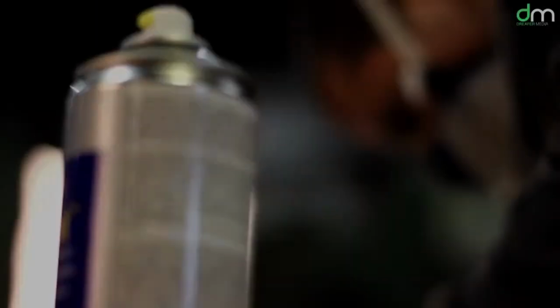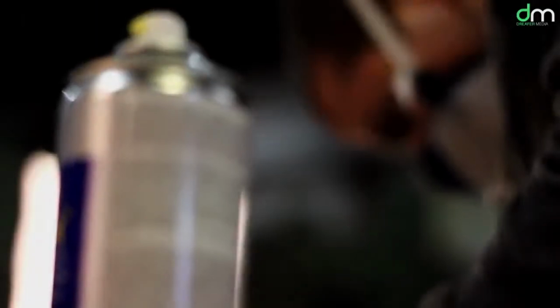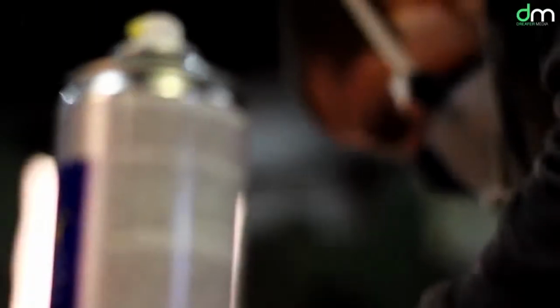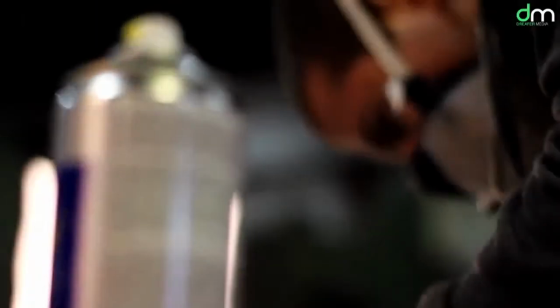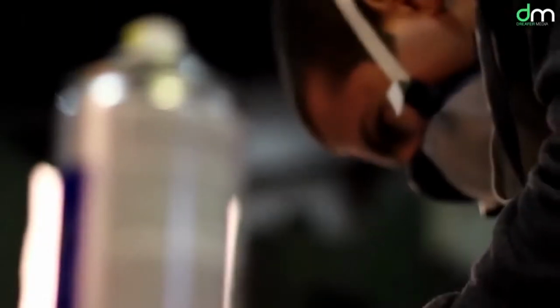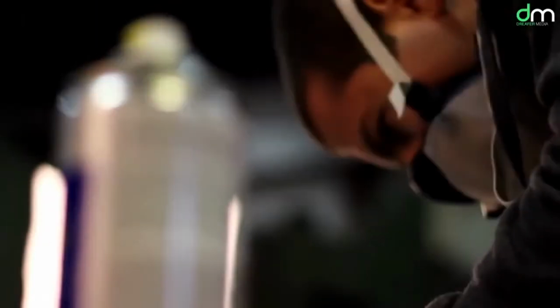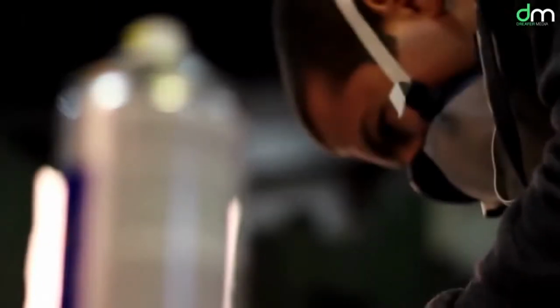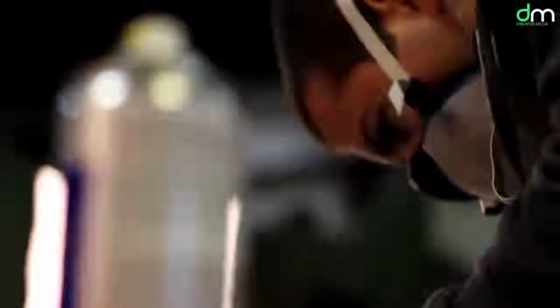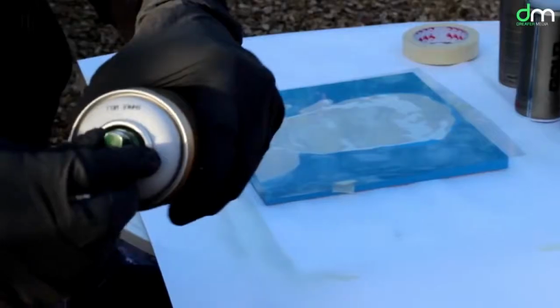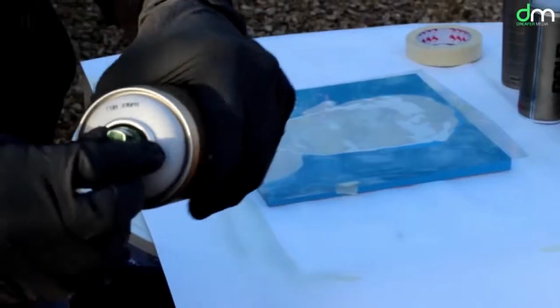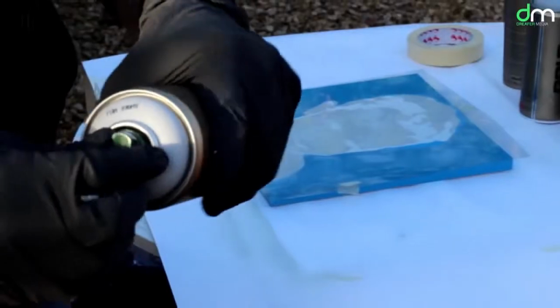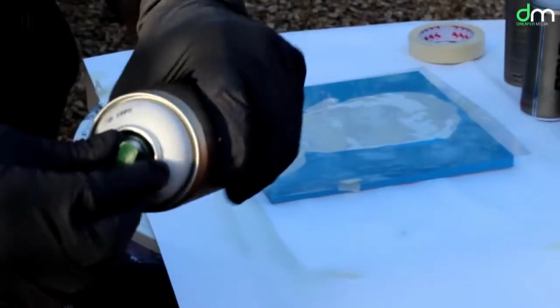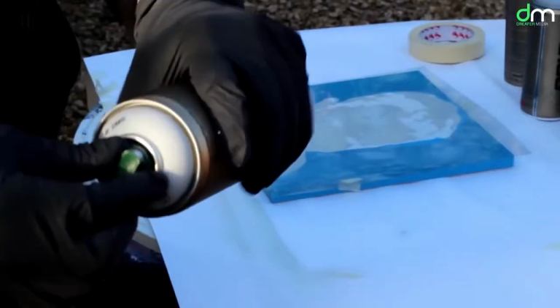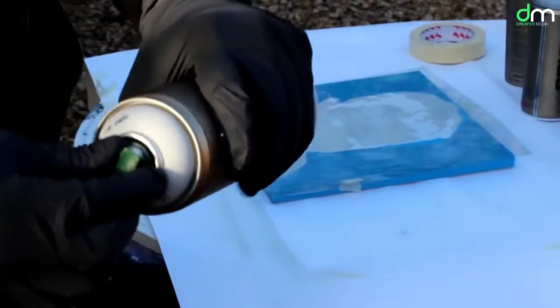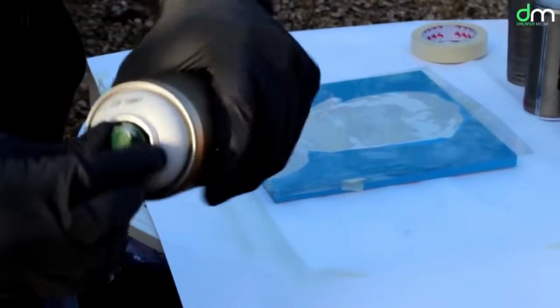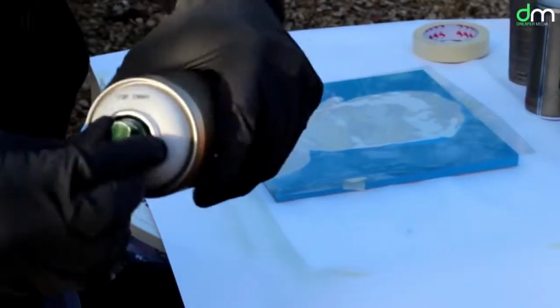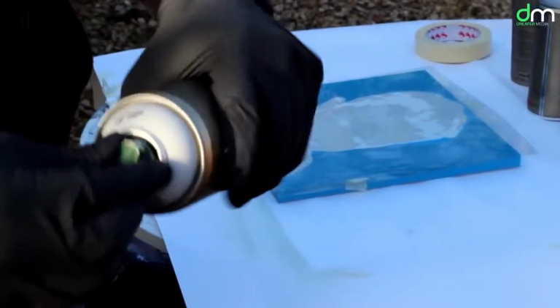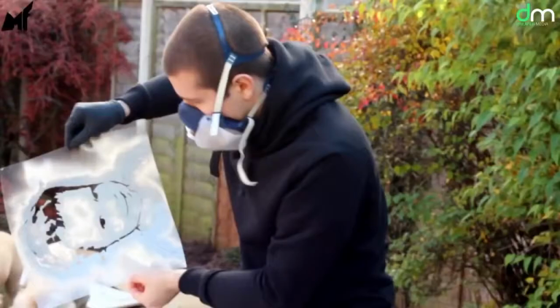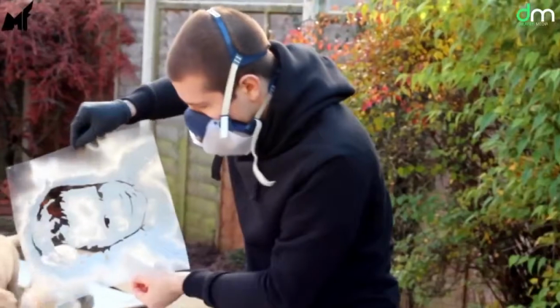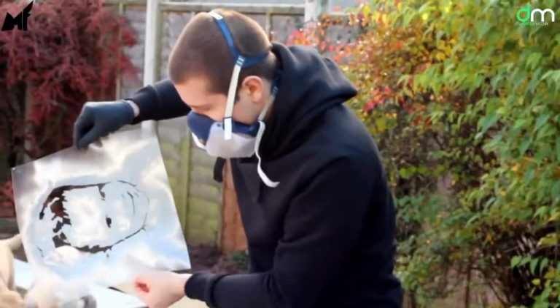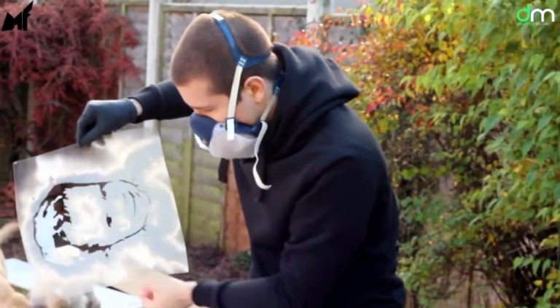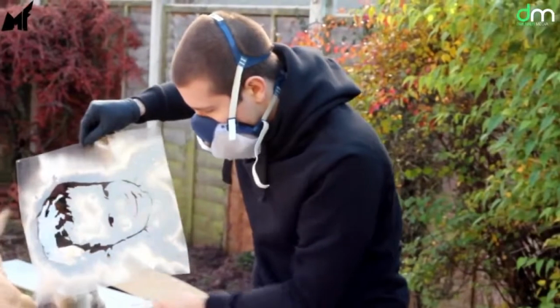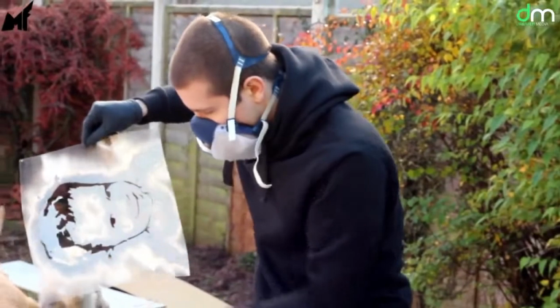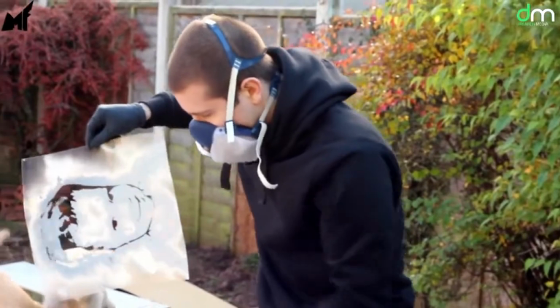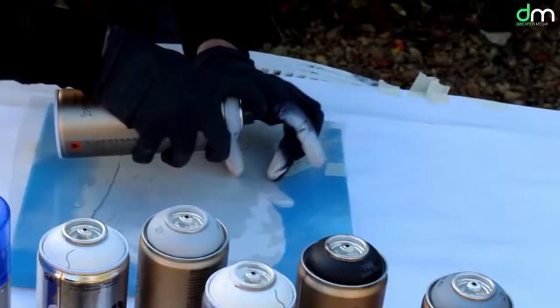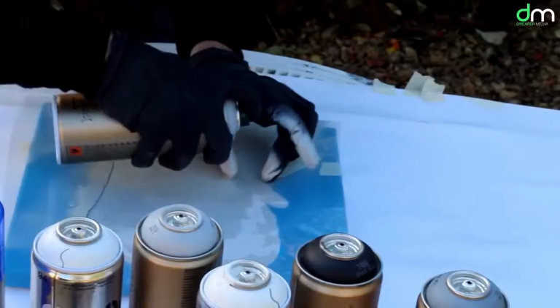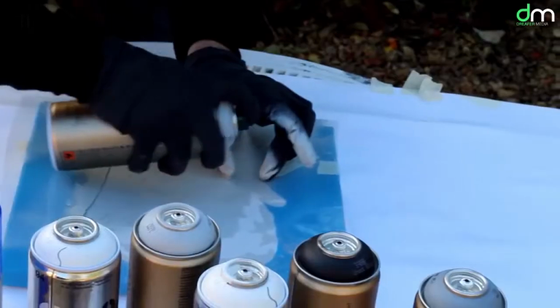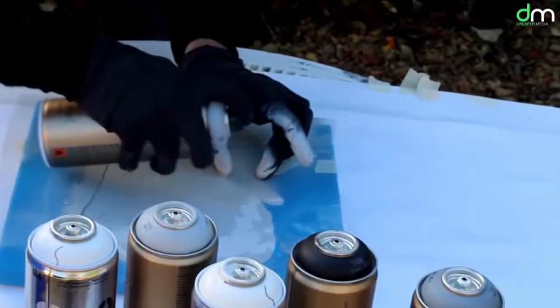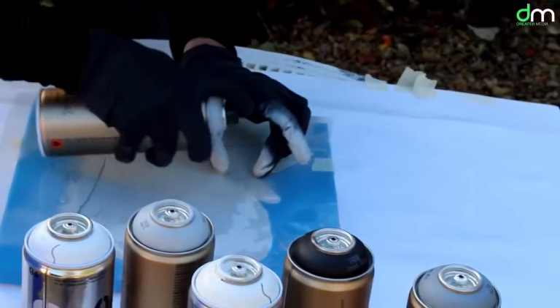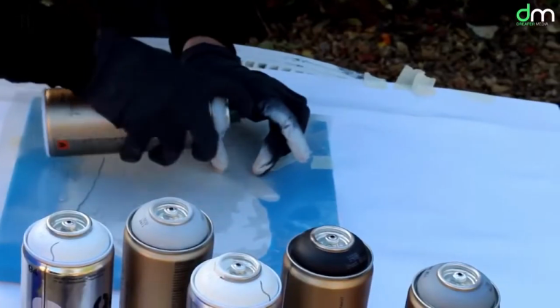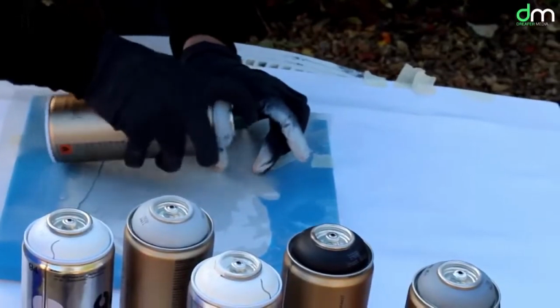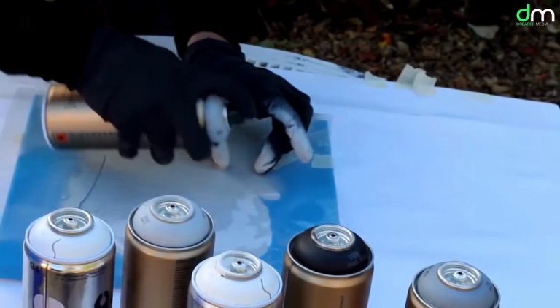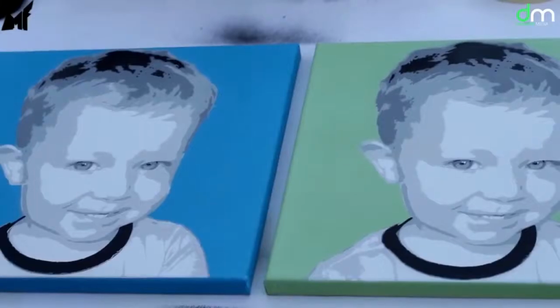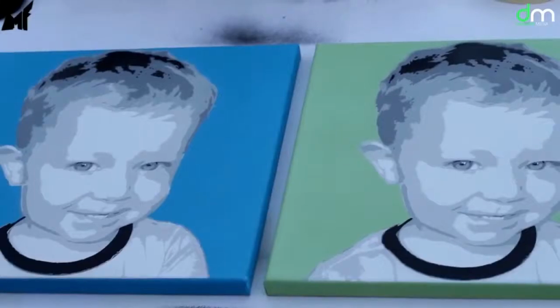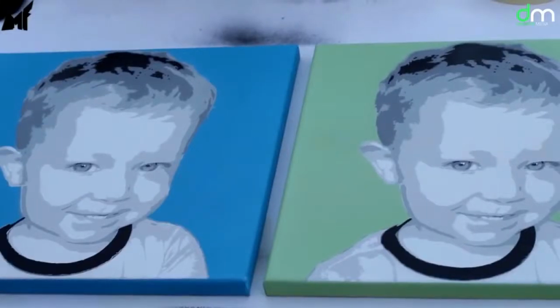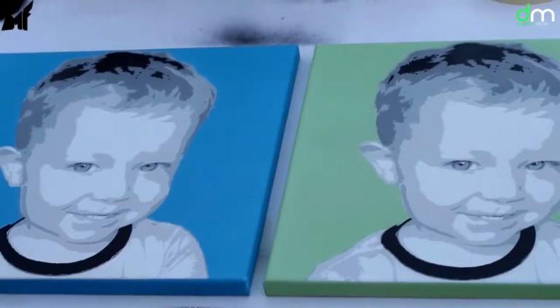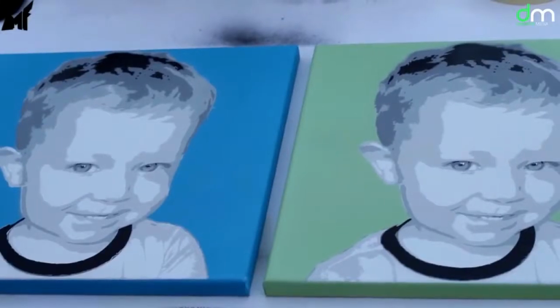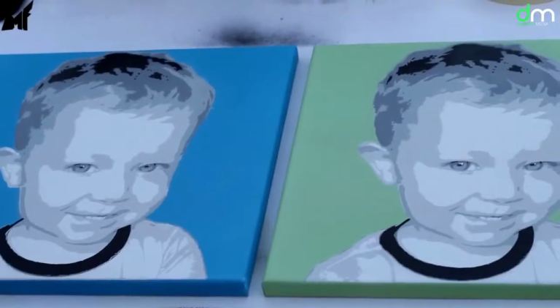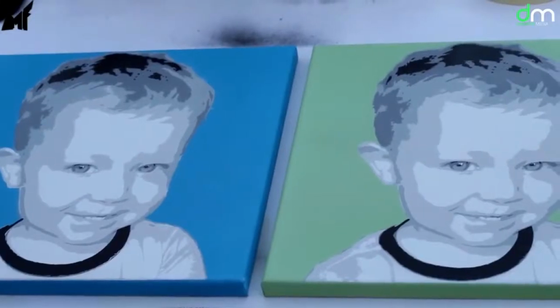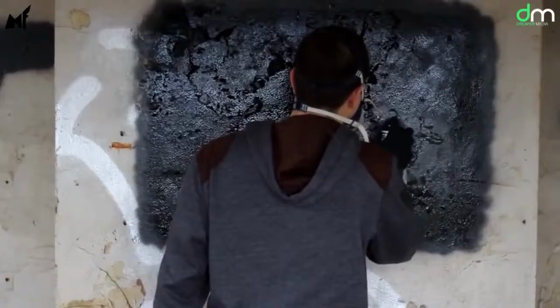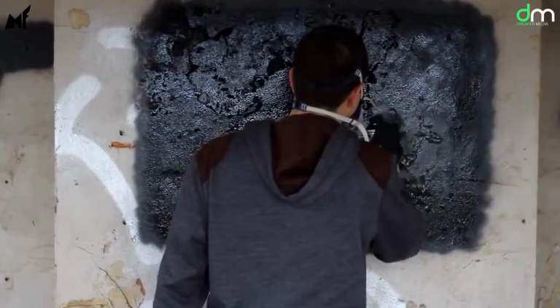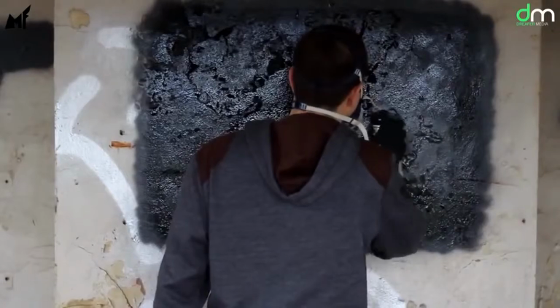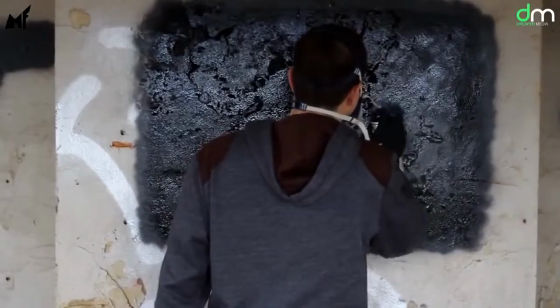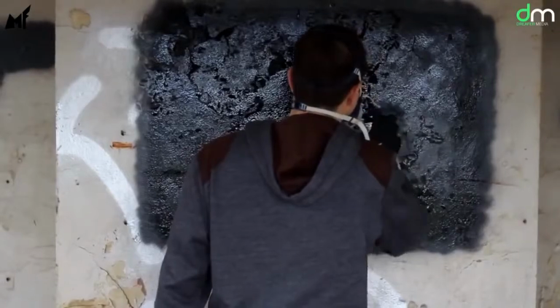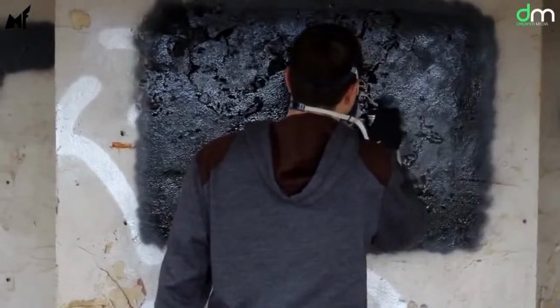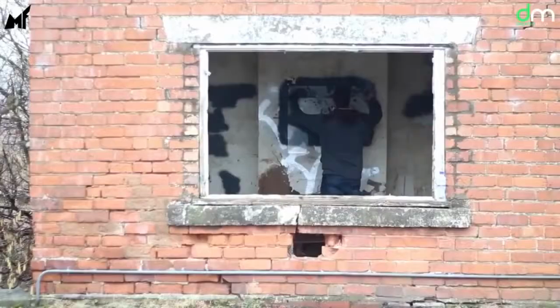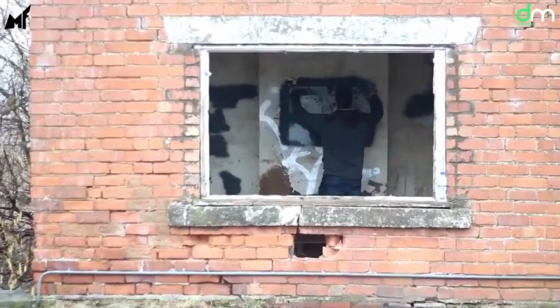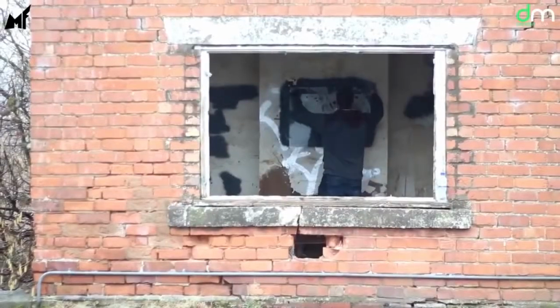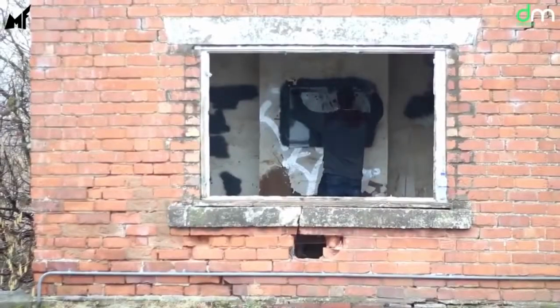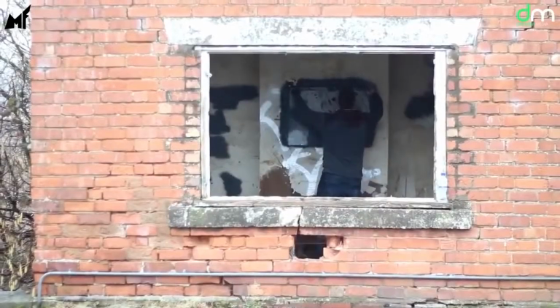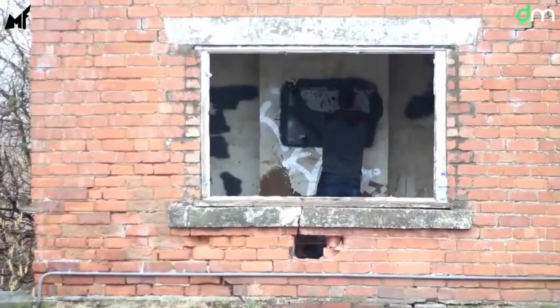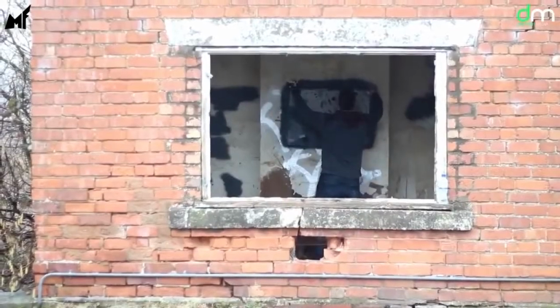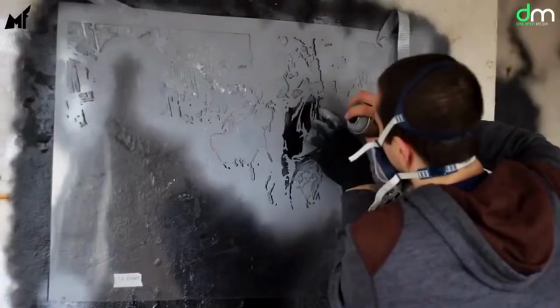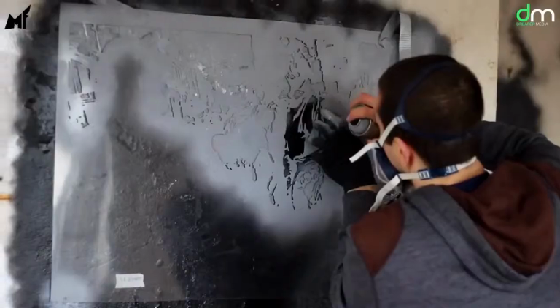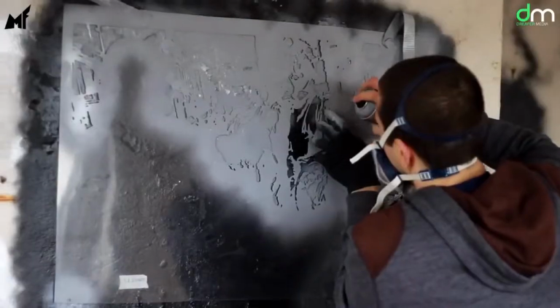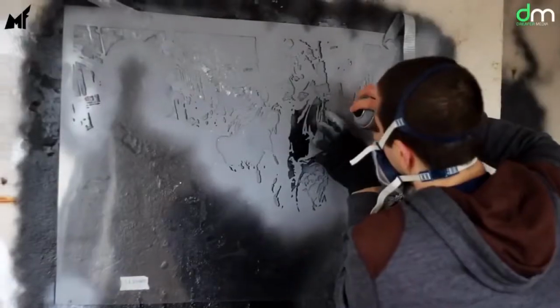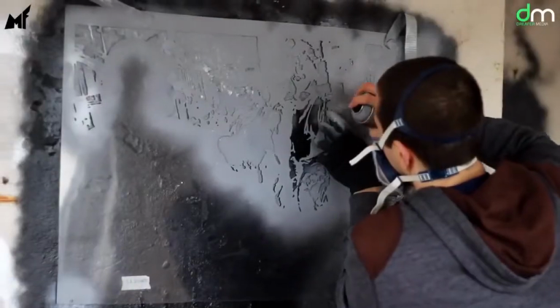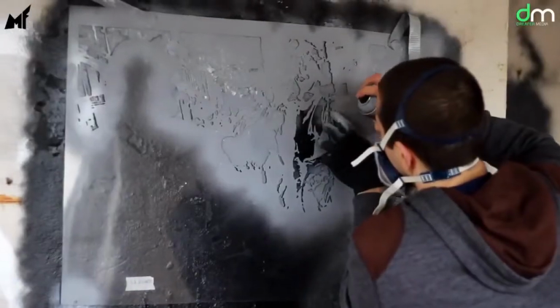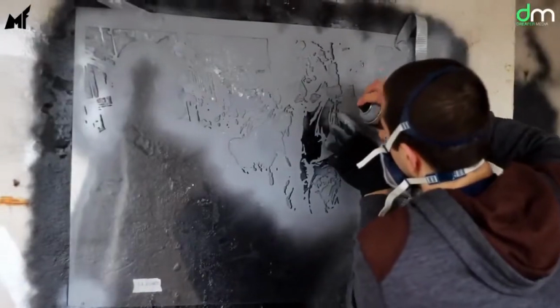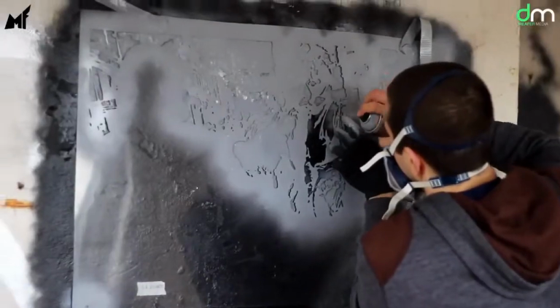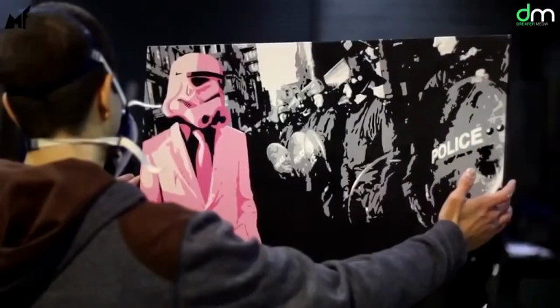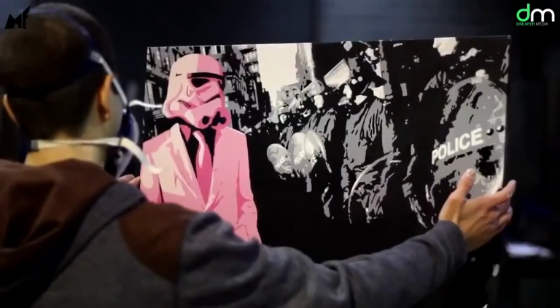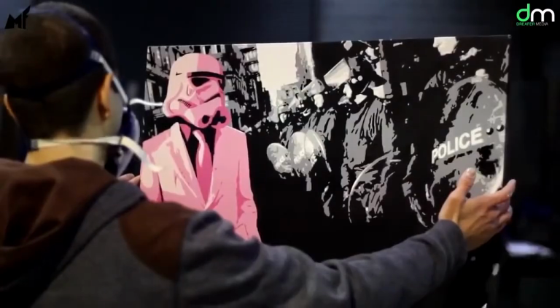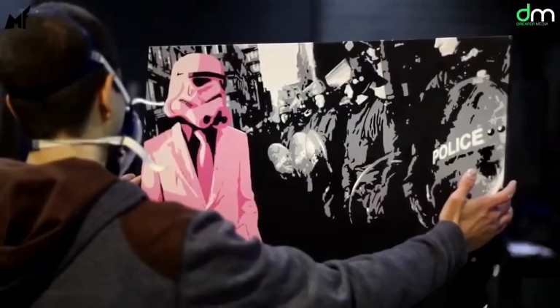Today we're going to show you how to create your very own piece of stencil art from scratch with this step-by-step video.